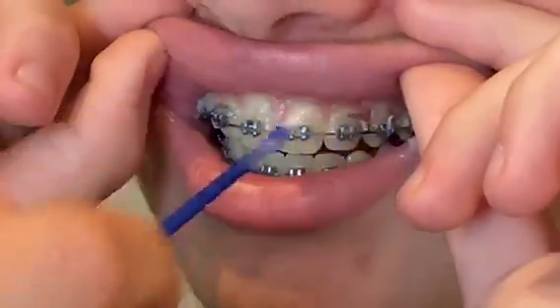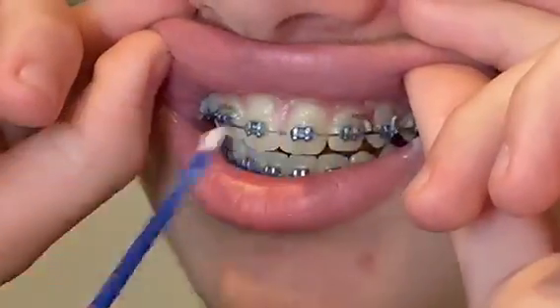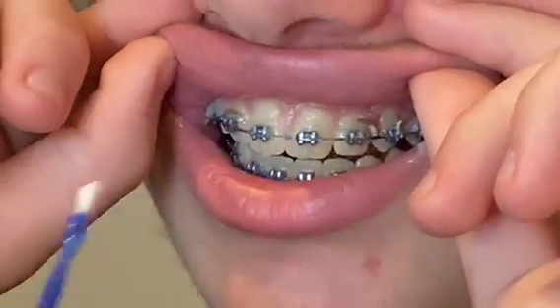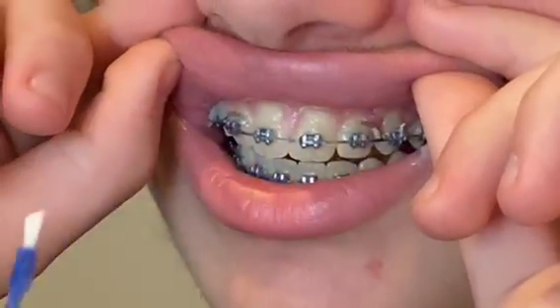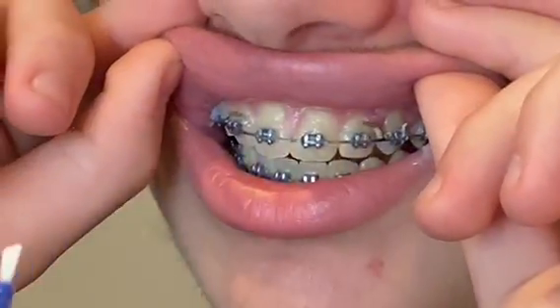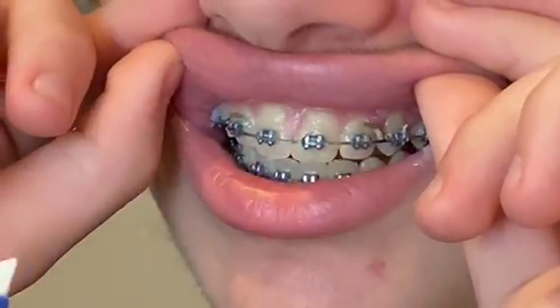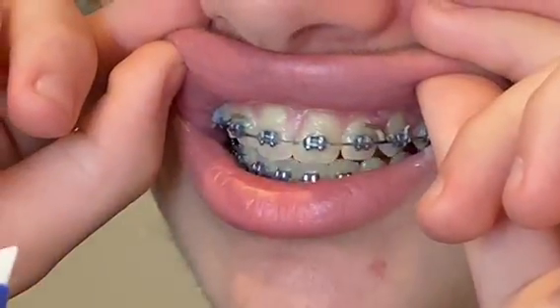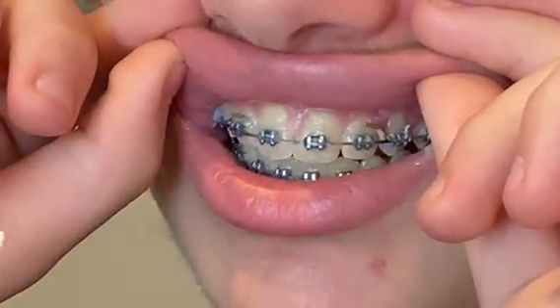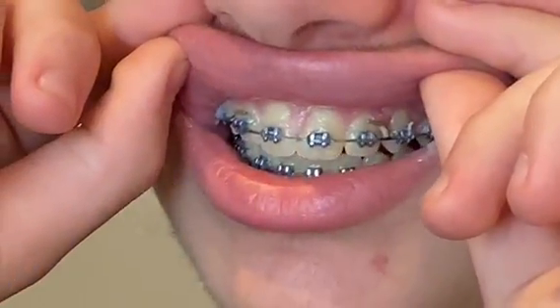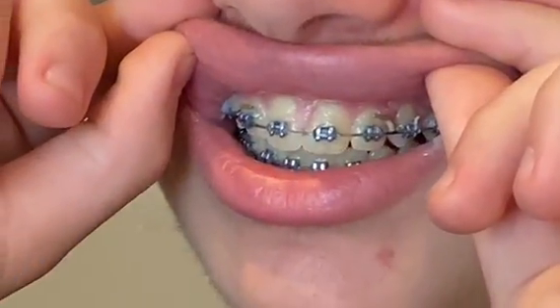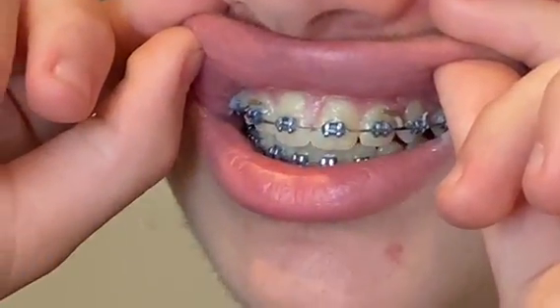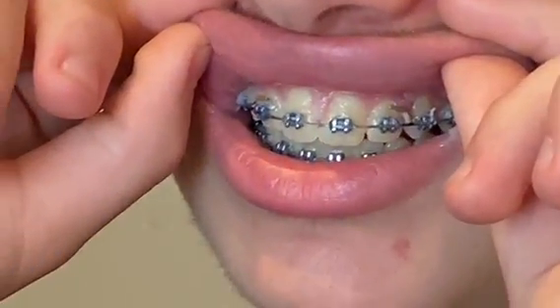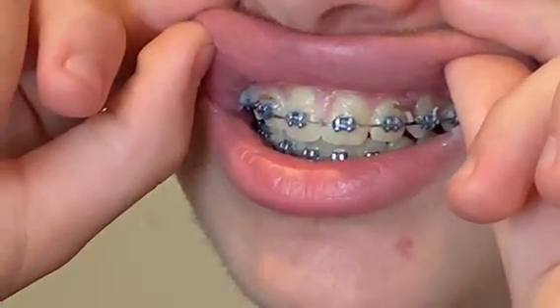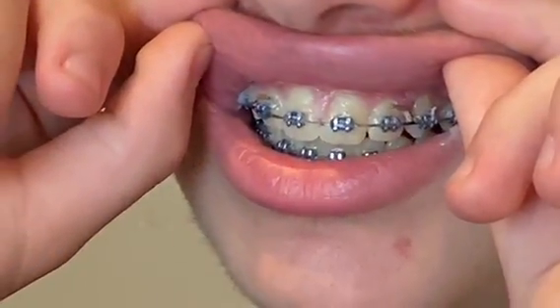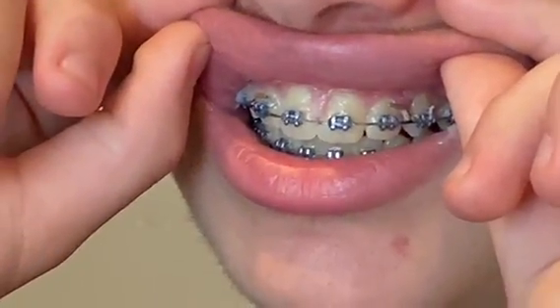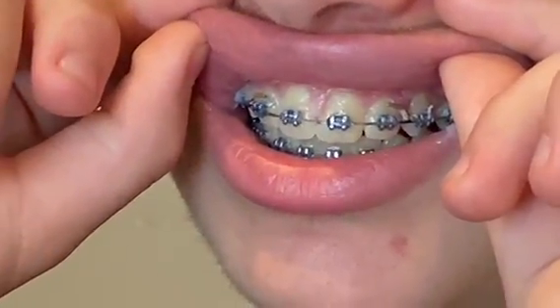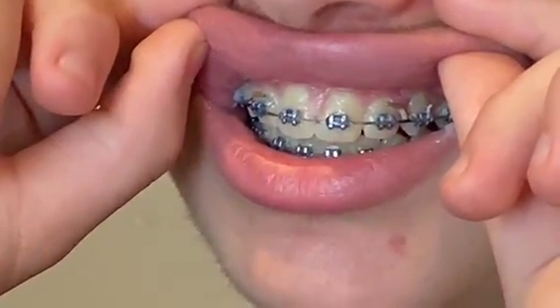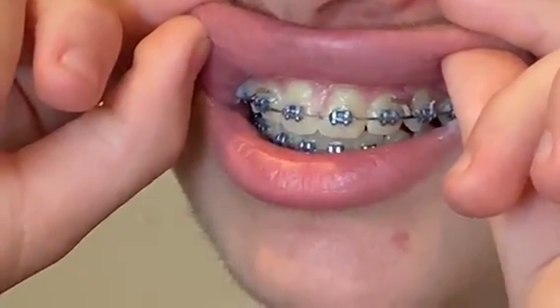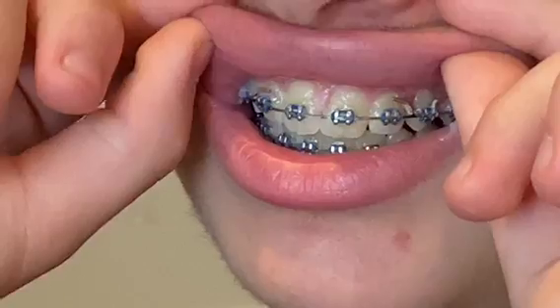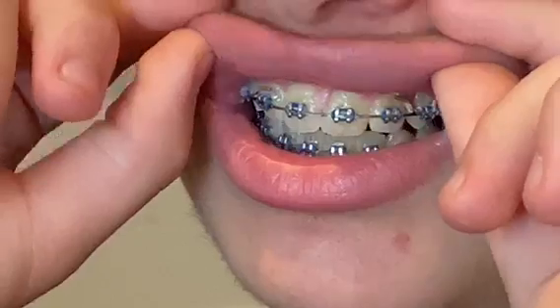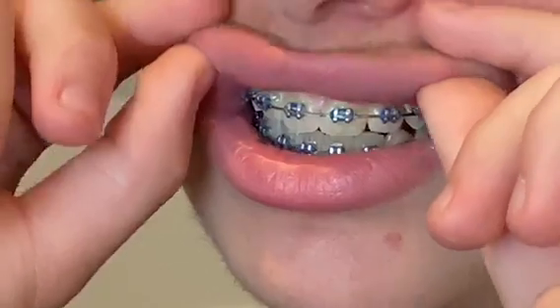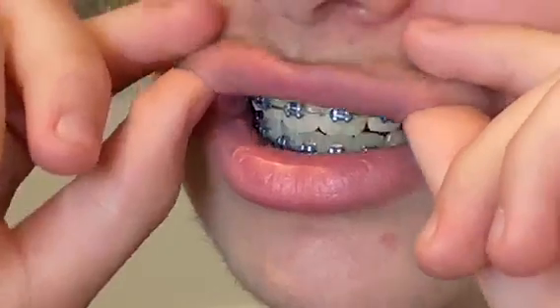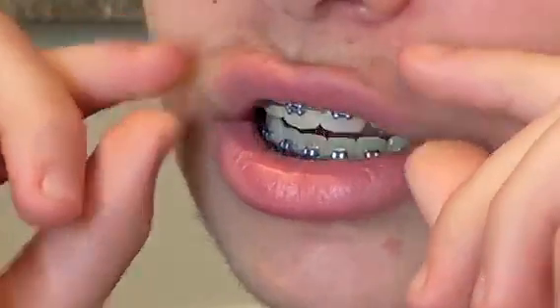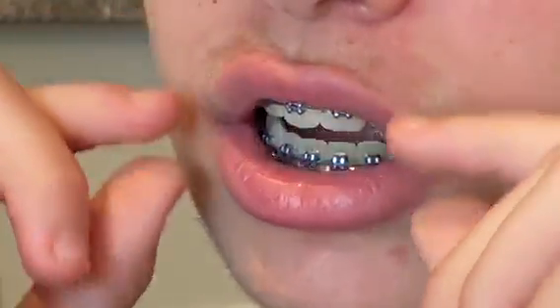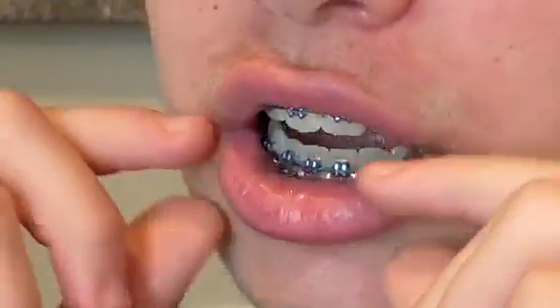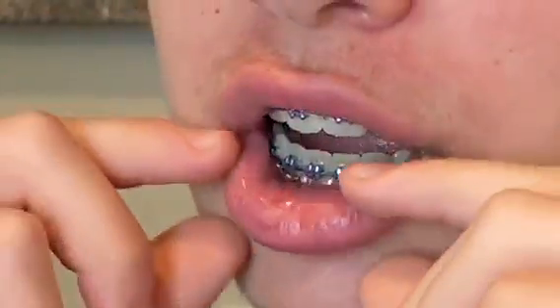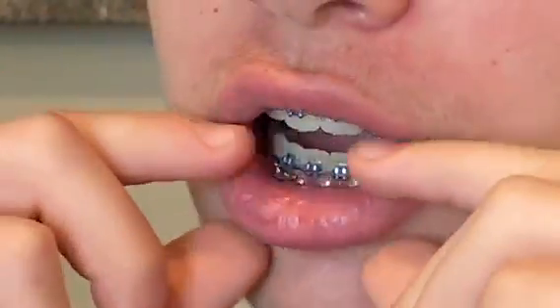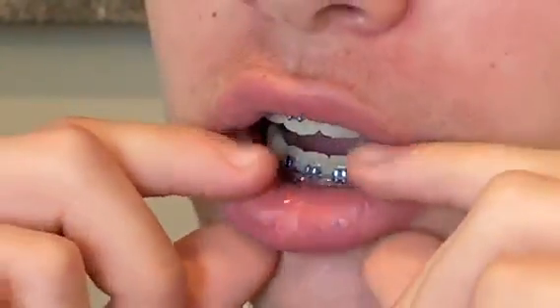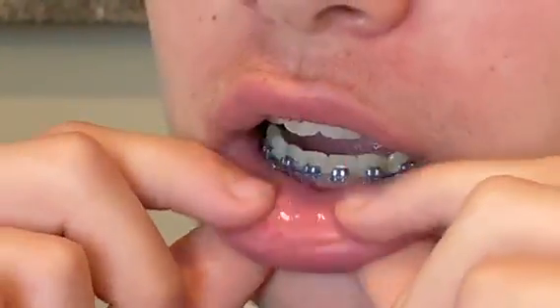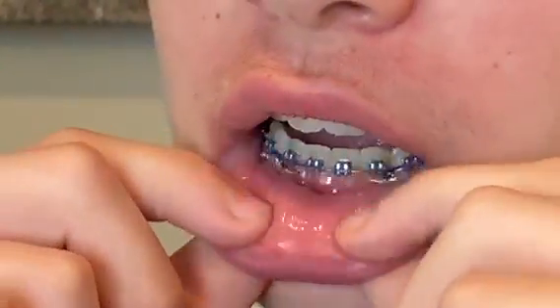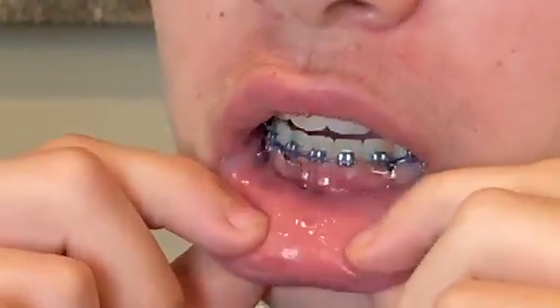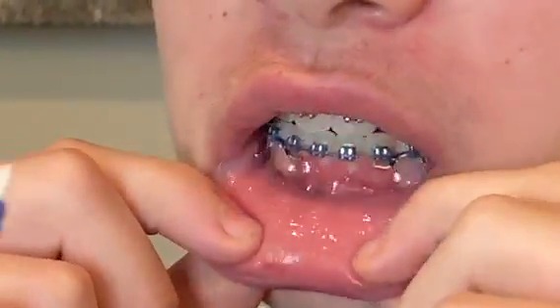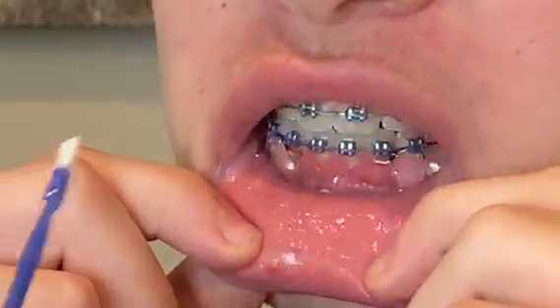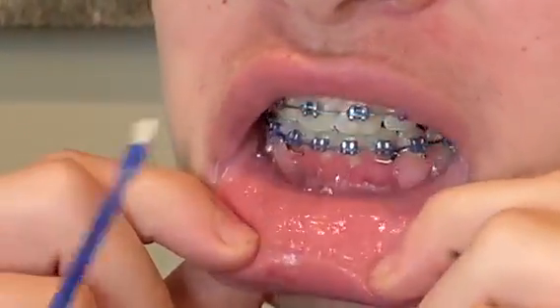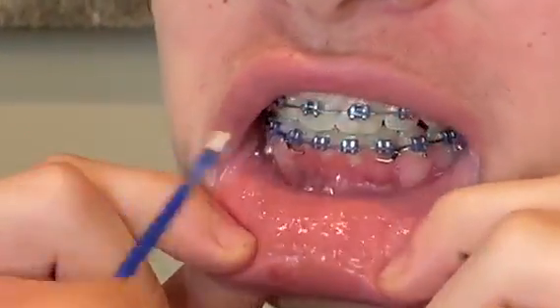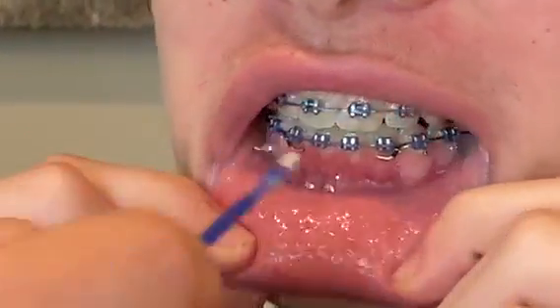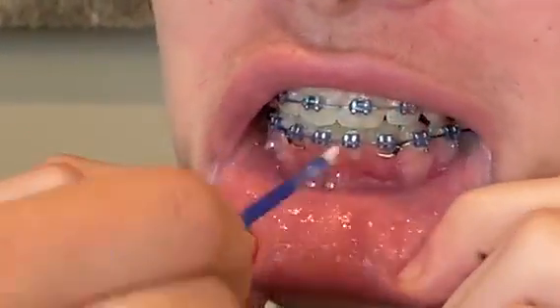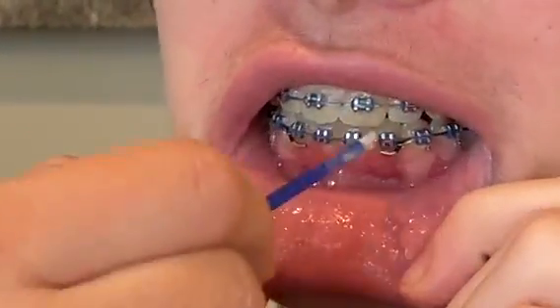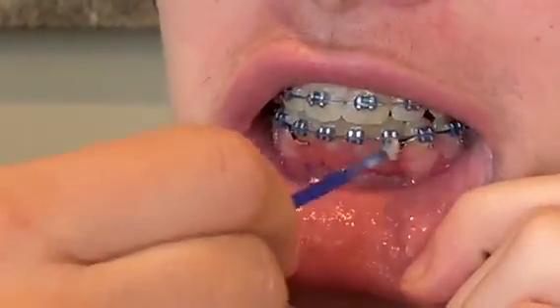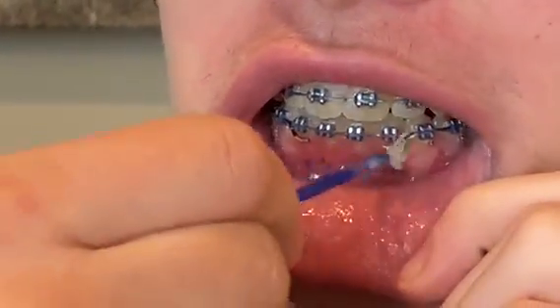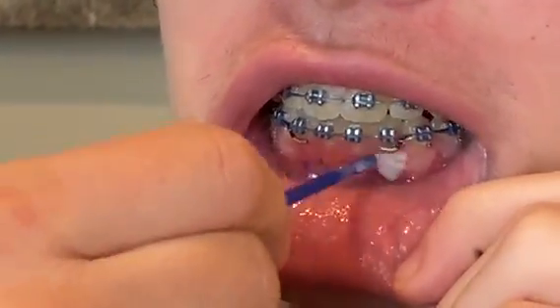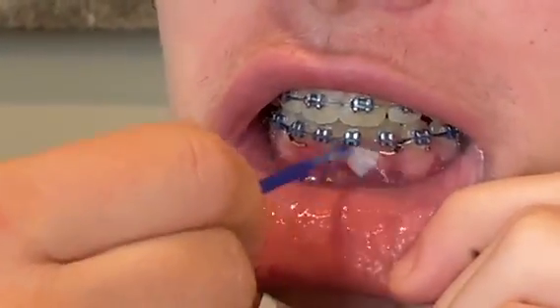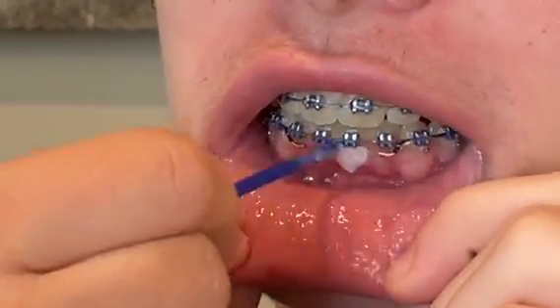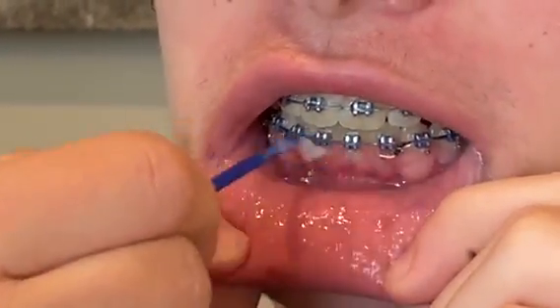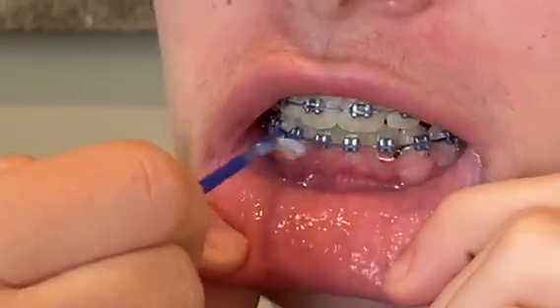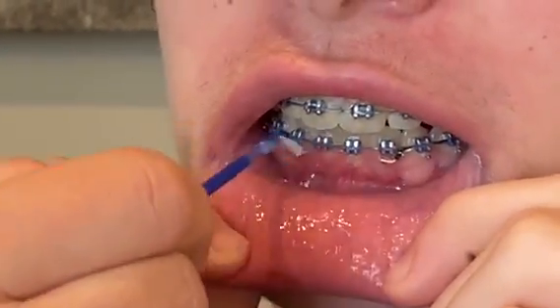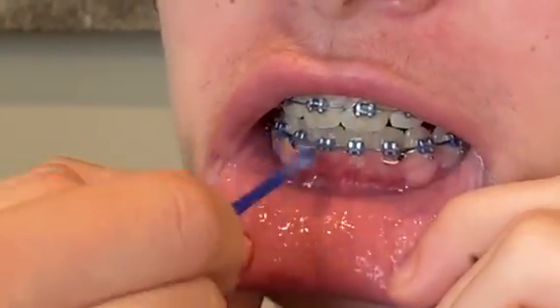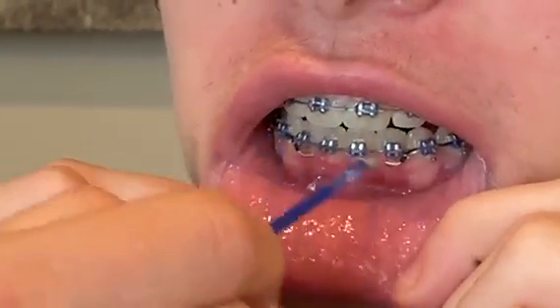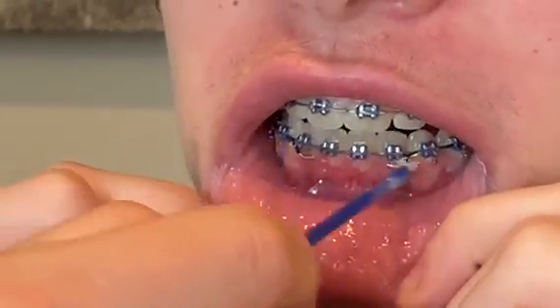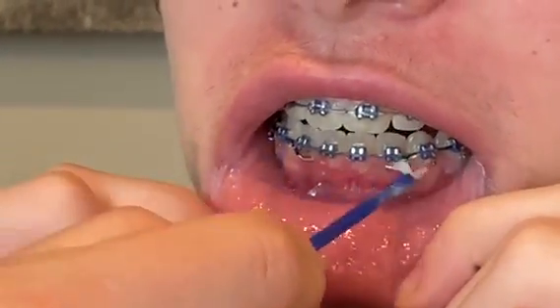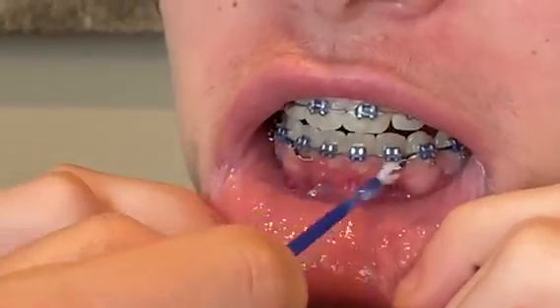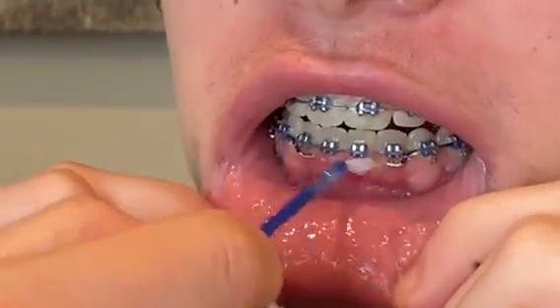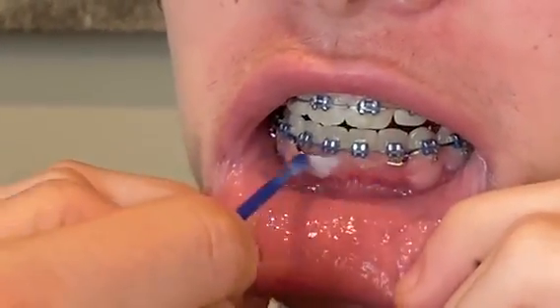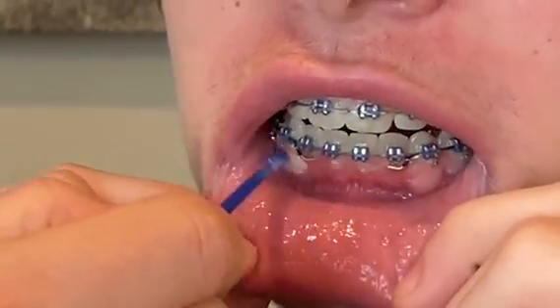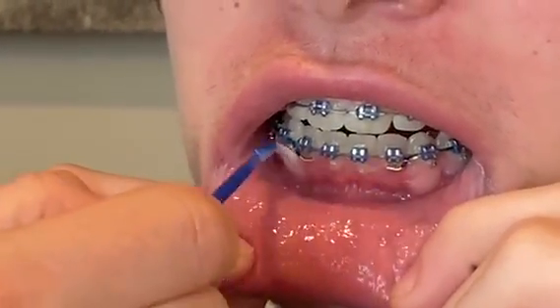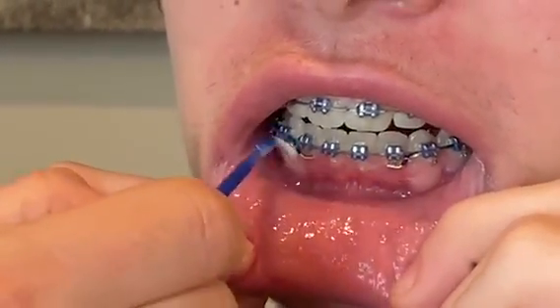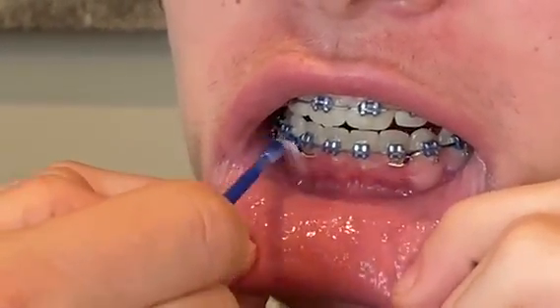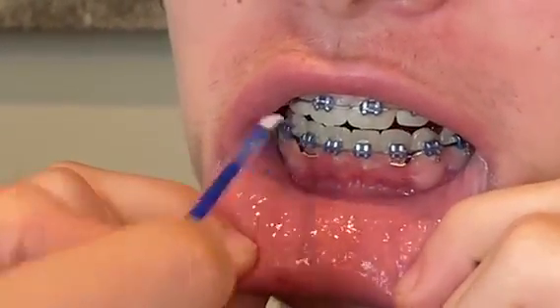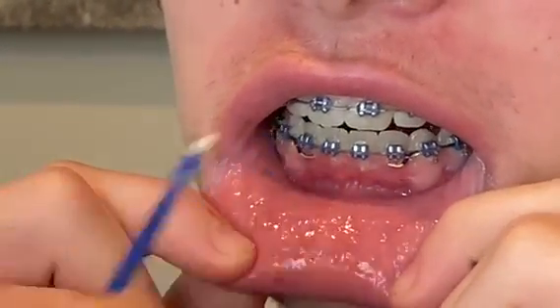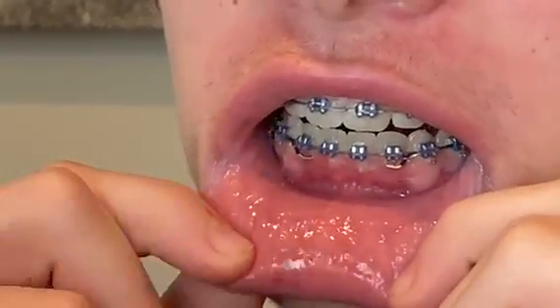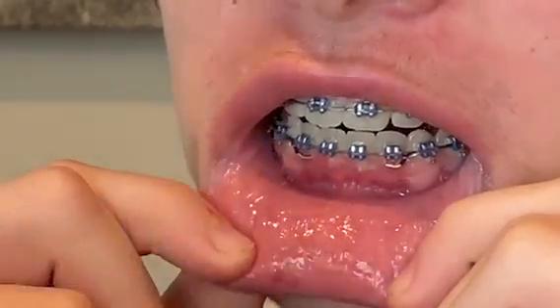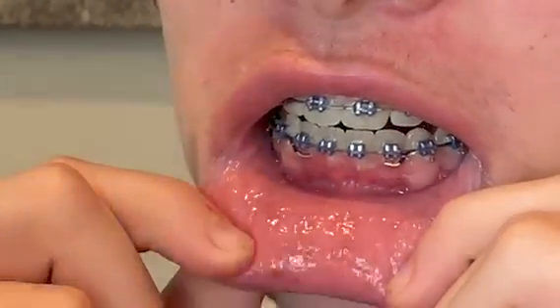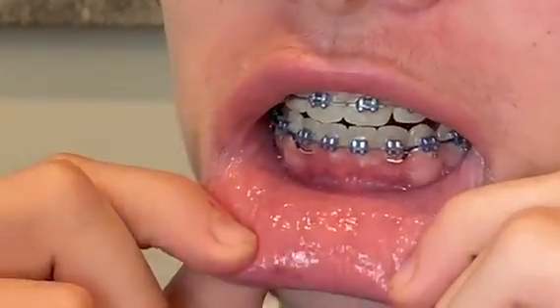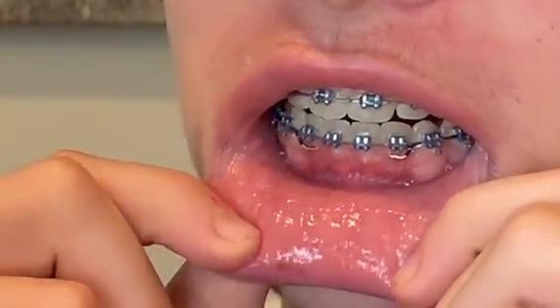Have your child roll down their lower lip. You want to put it again between the brace and the gum.